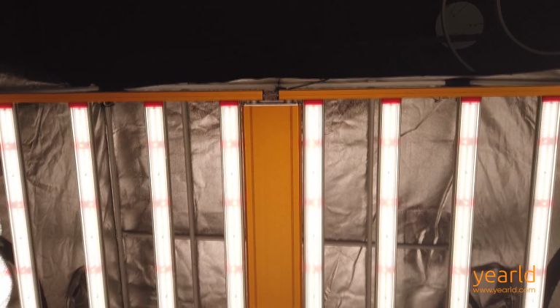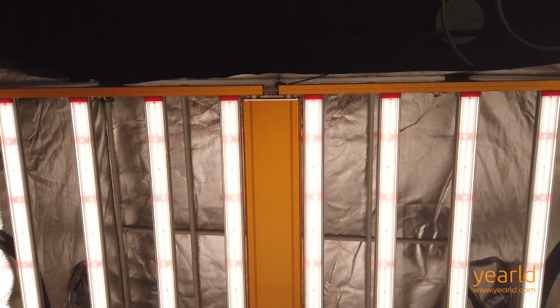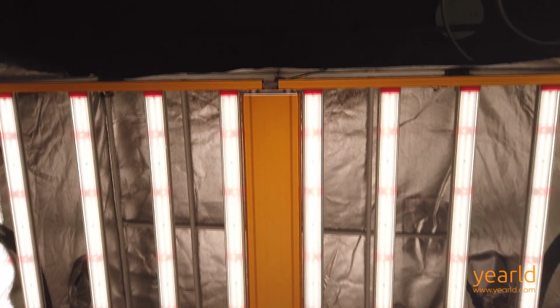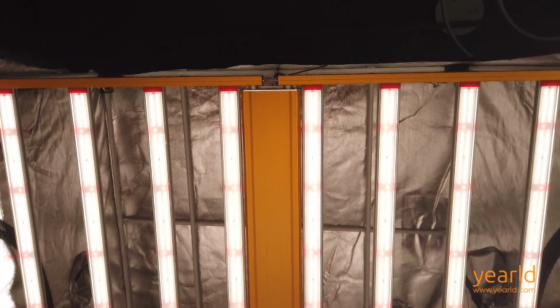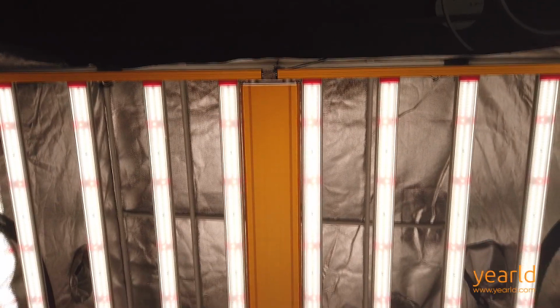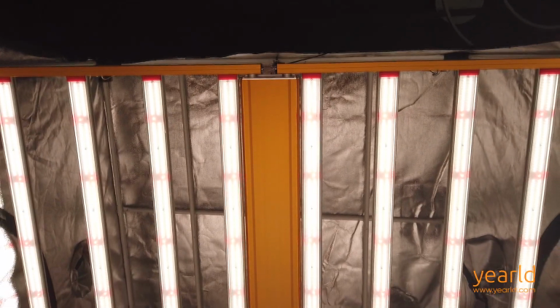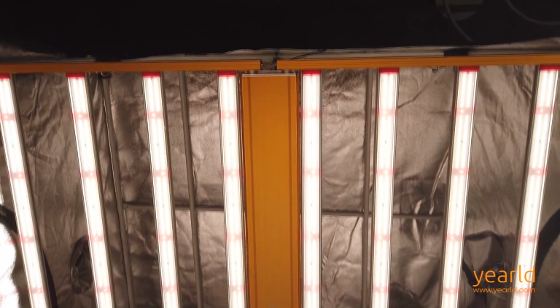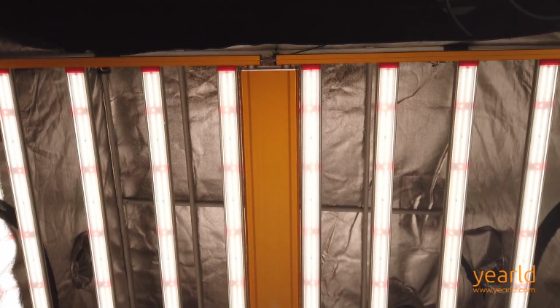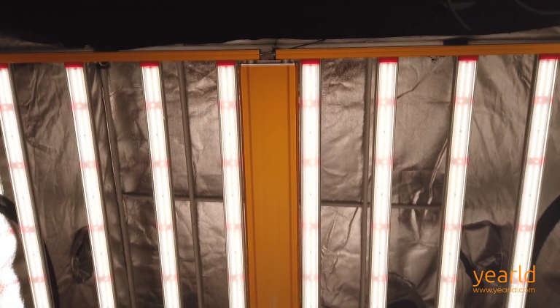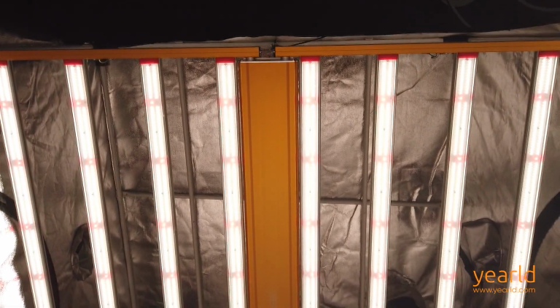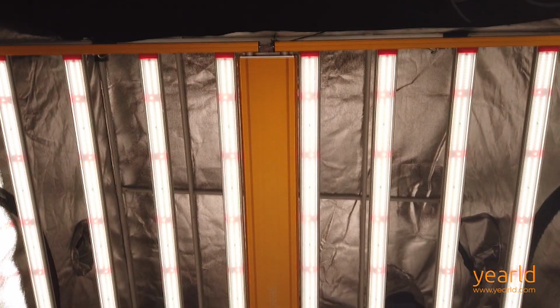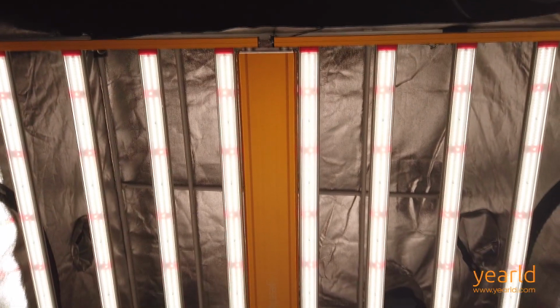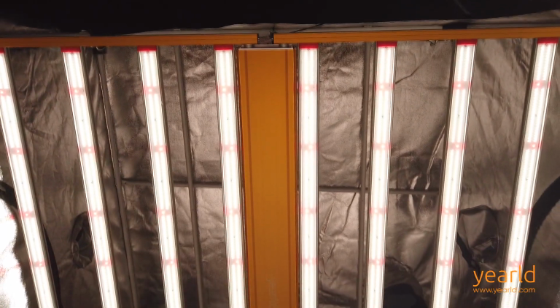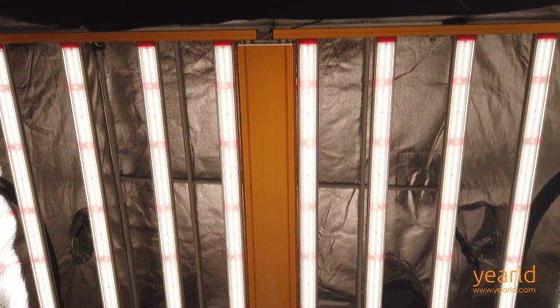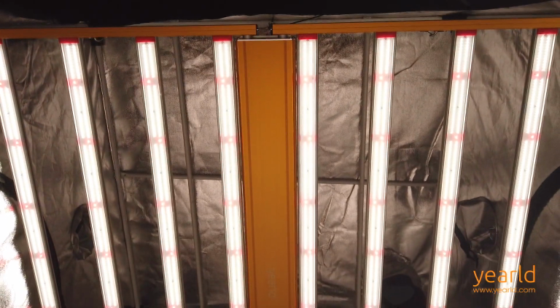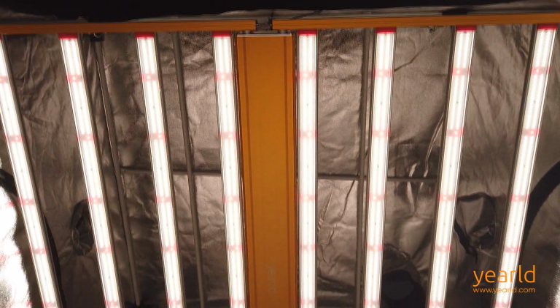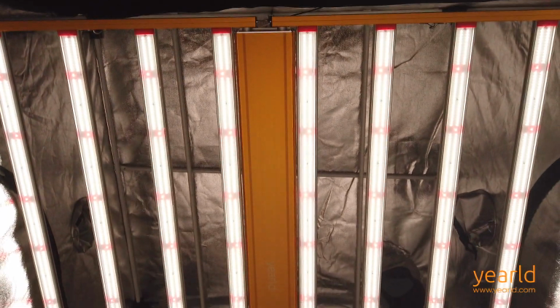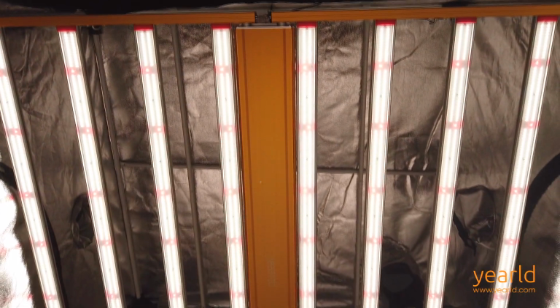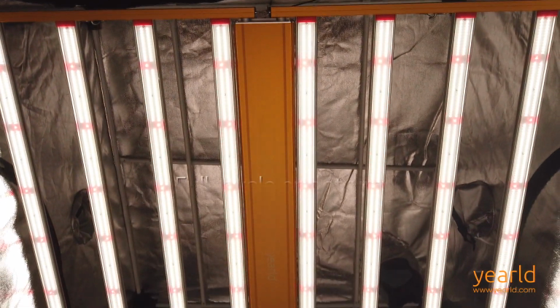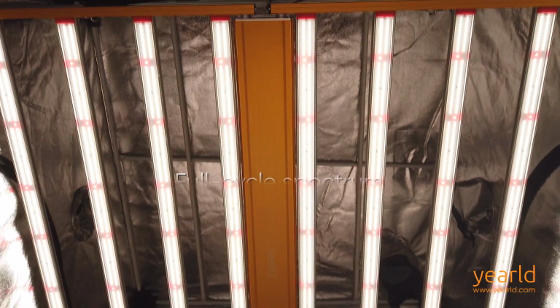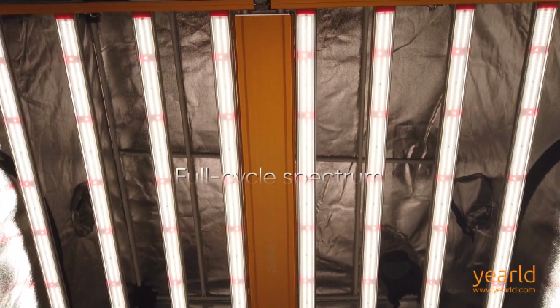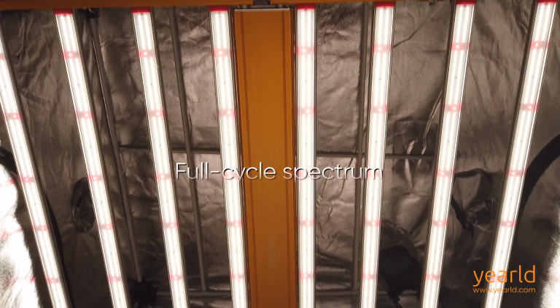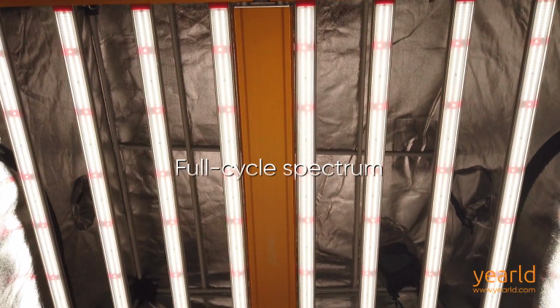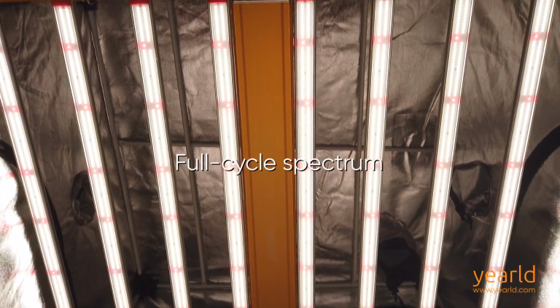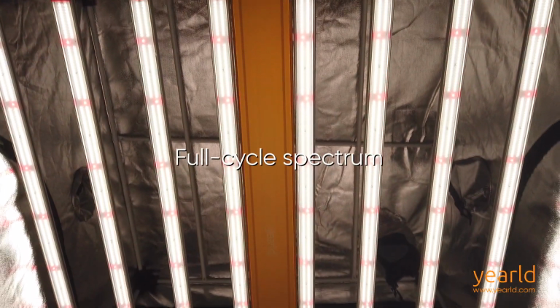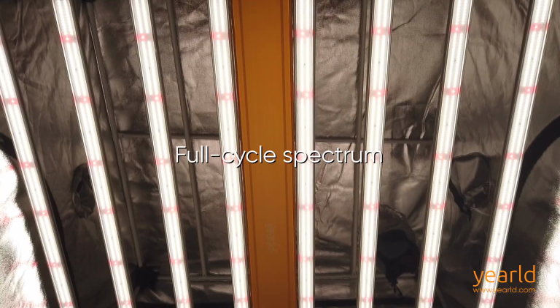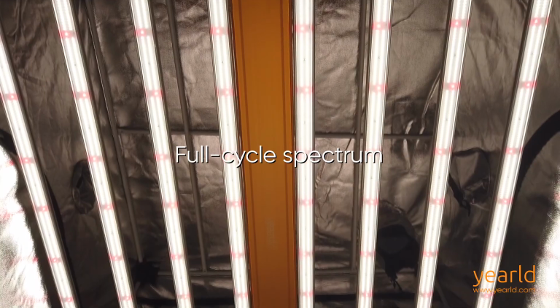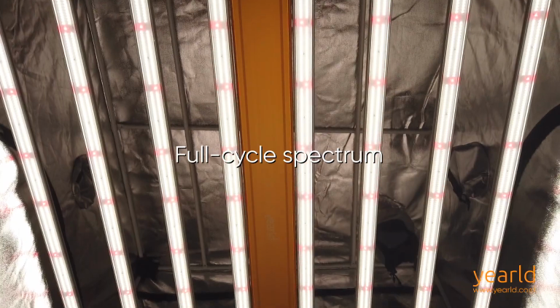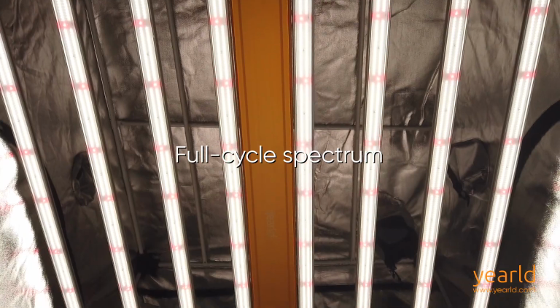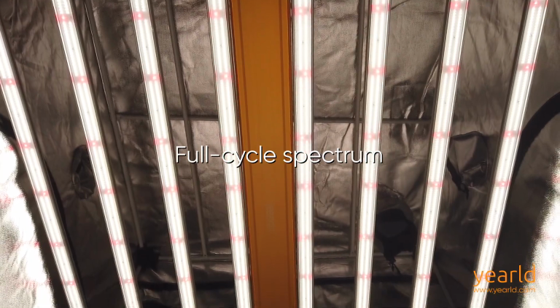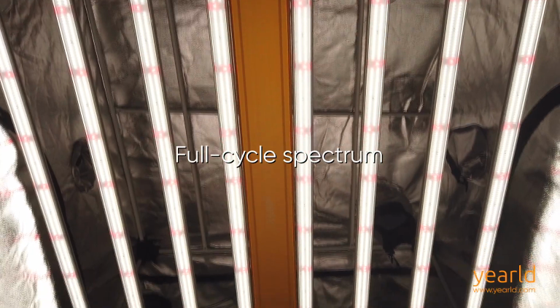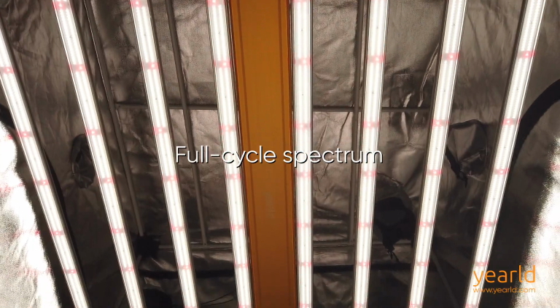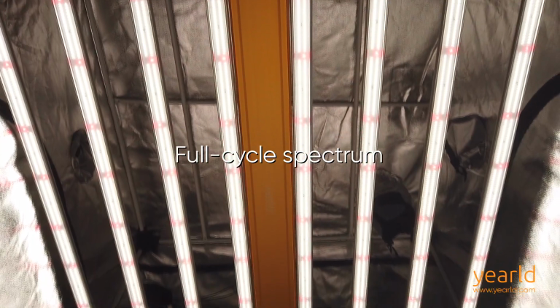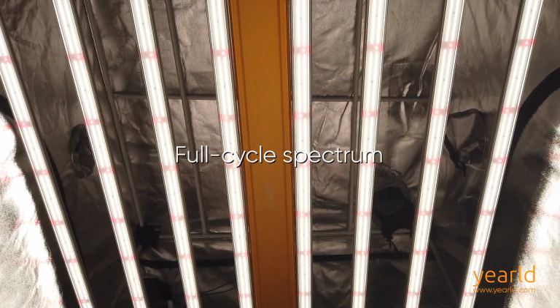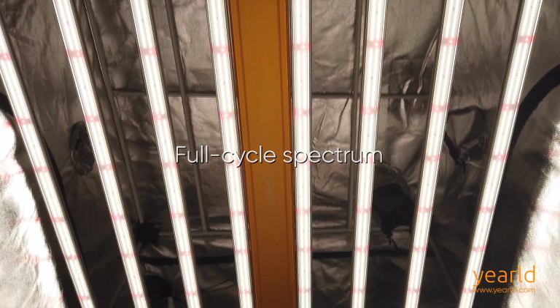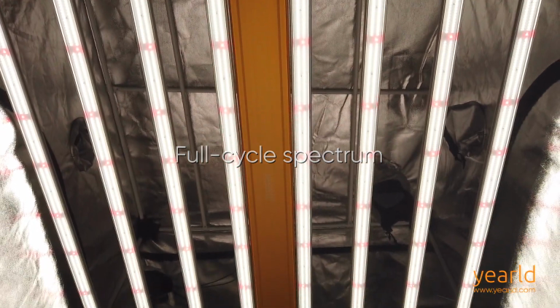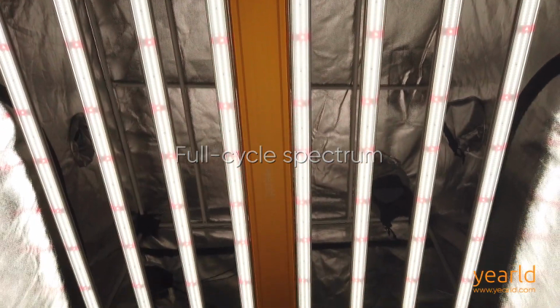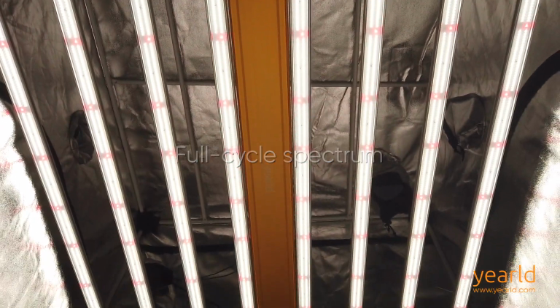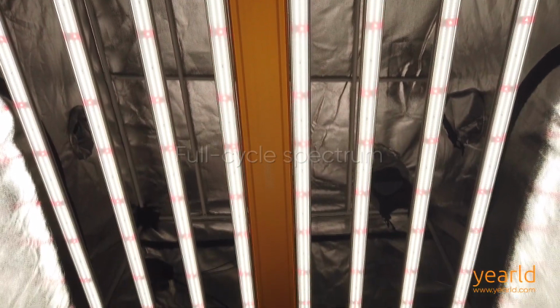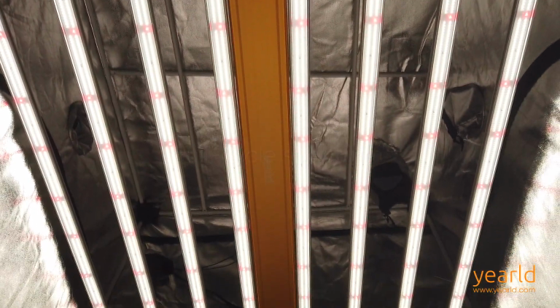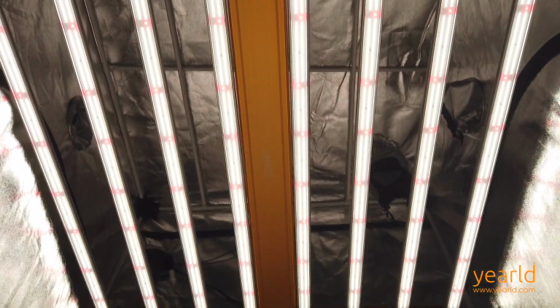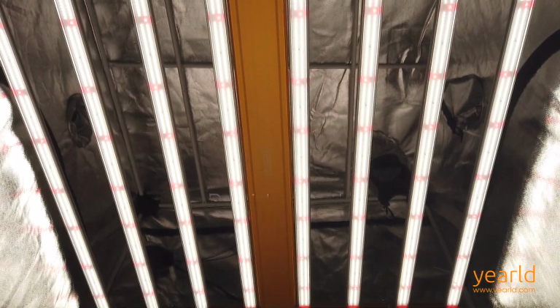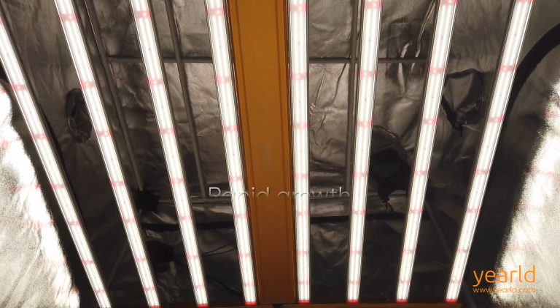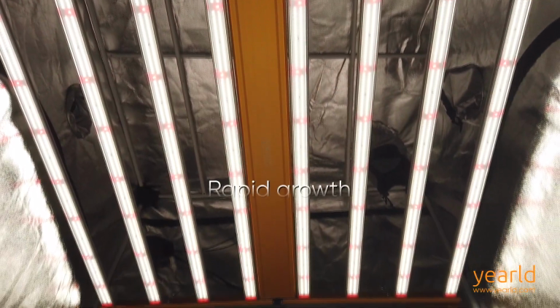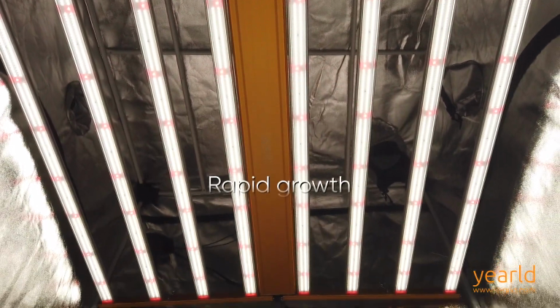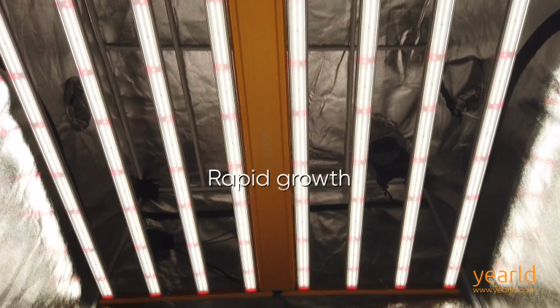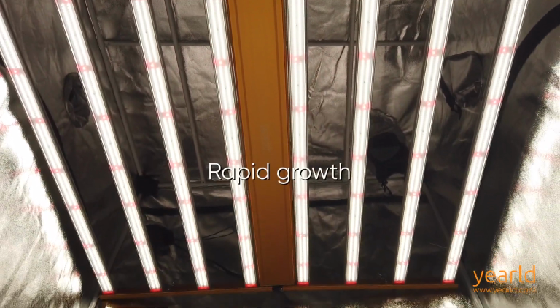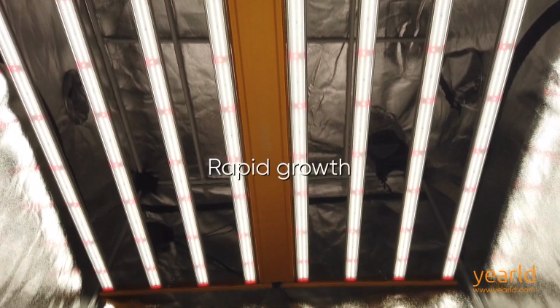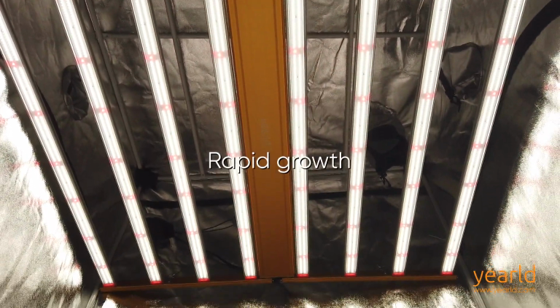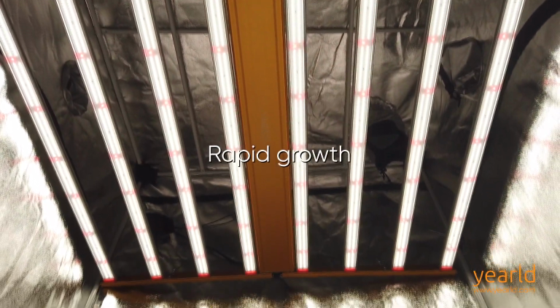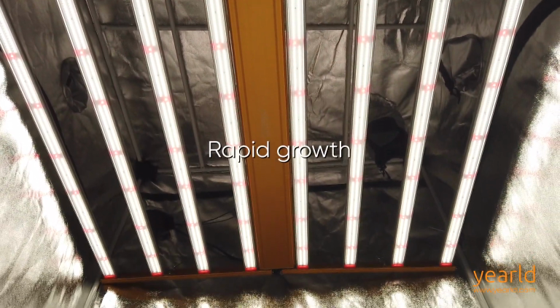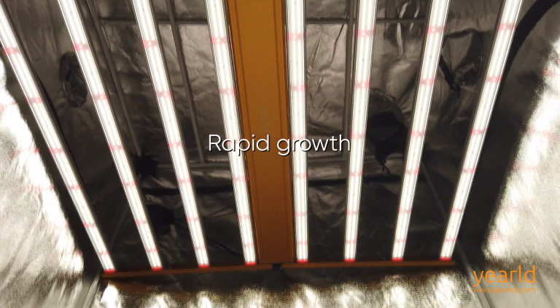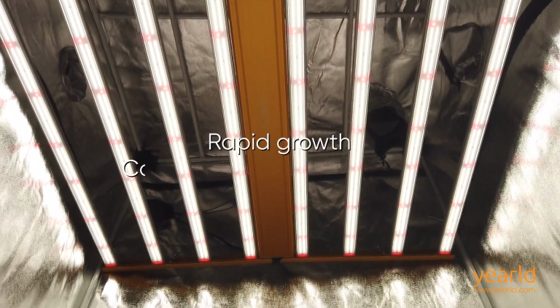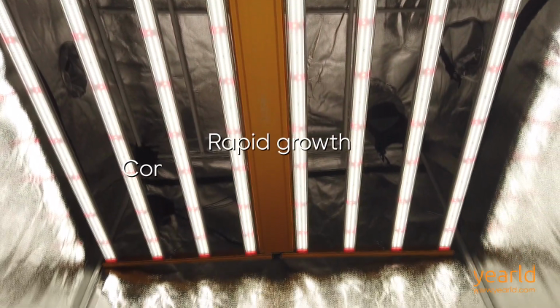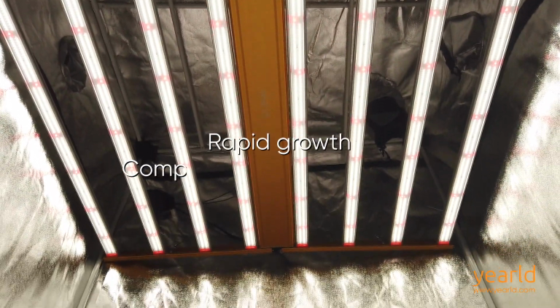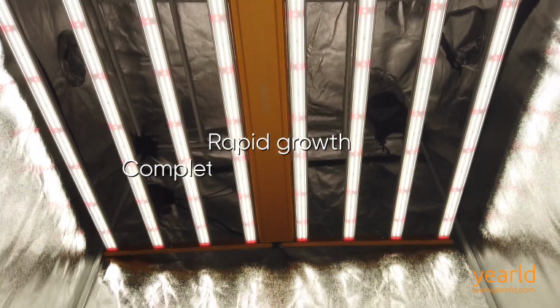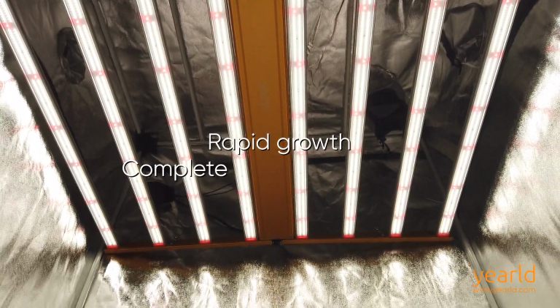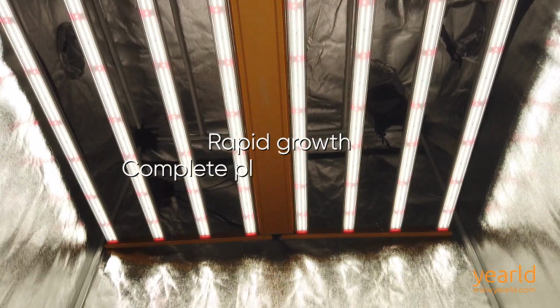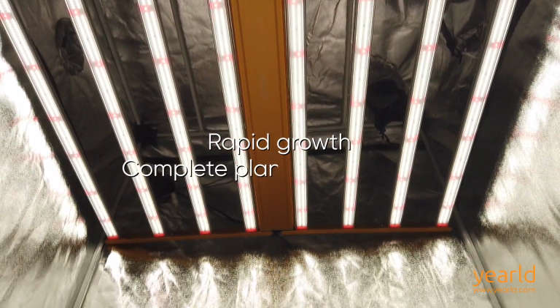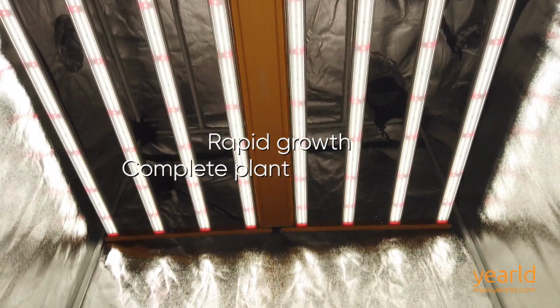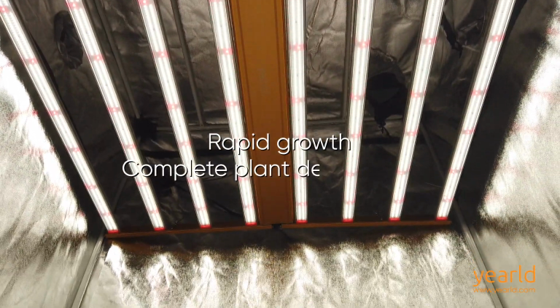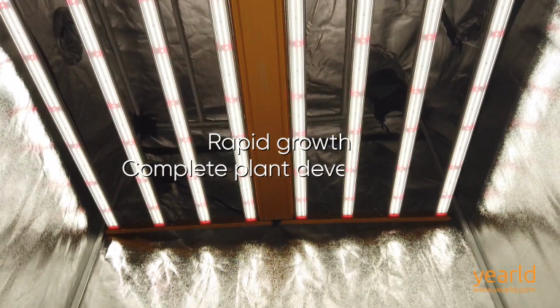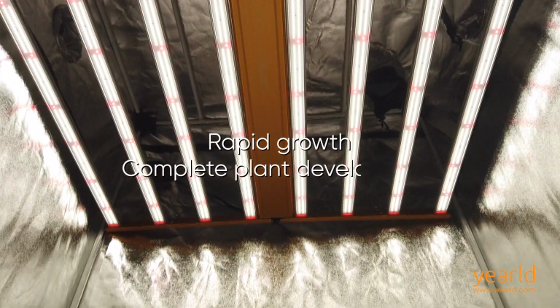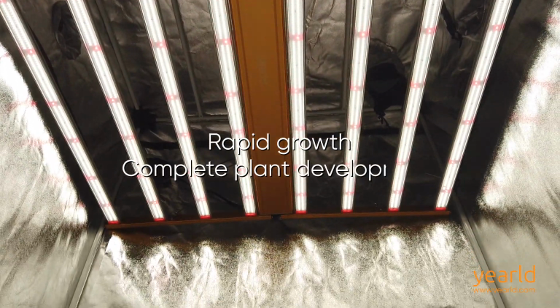It features the most trustable full cycle spectrum with proven results, which is optimized for rapid growth and complete plant development.